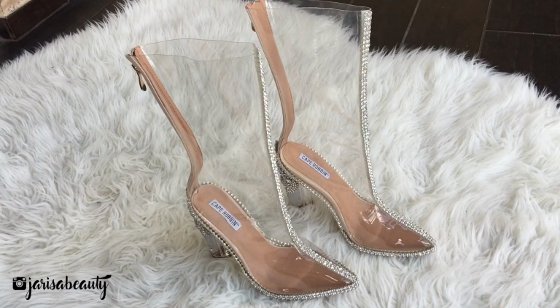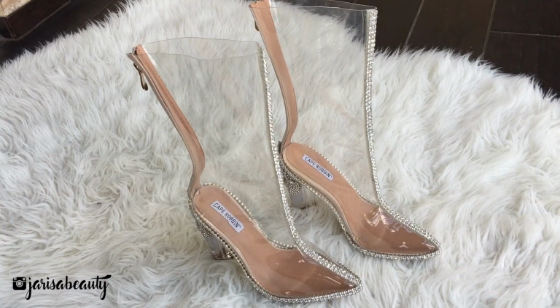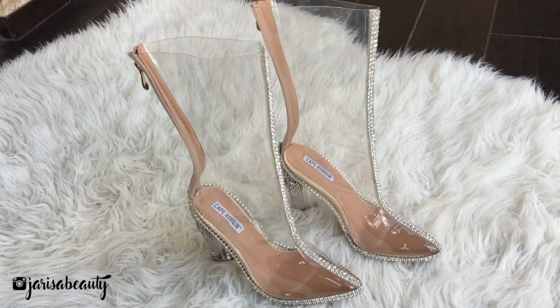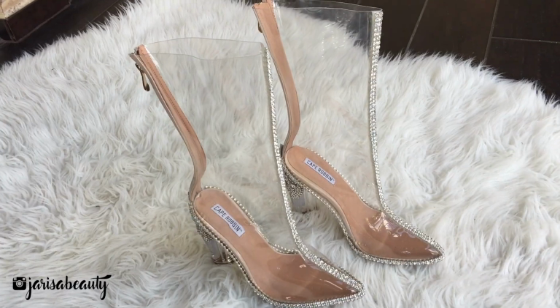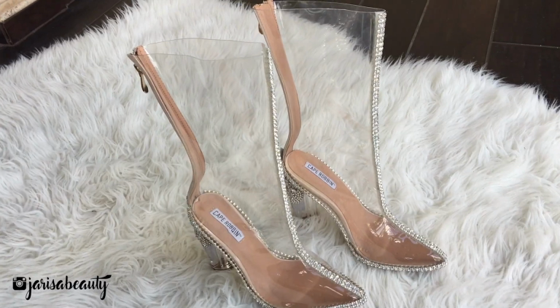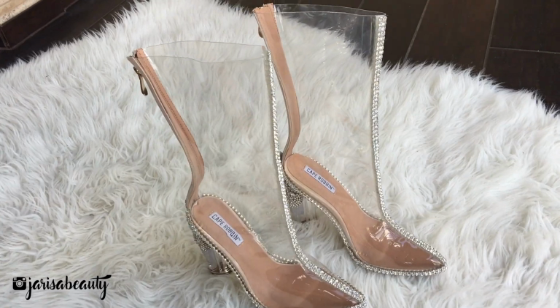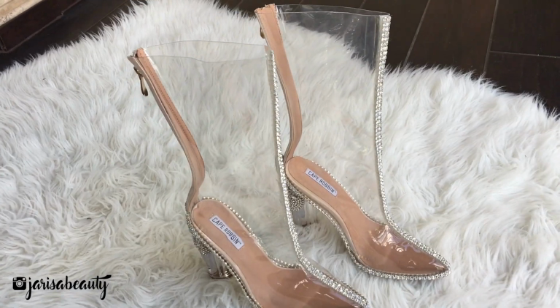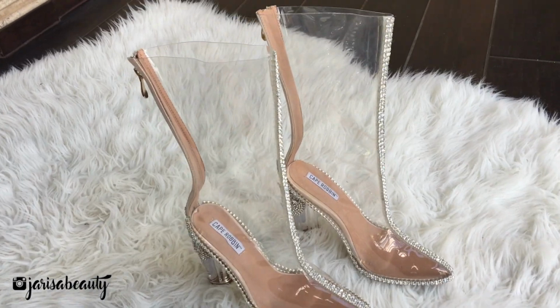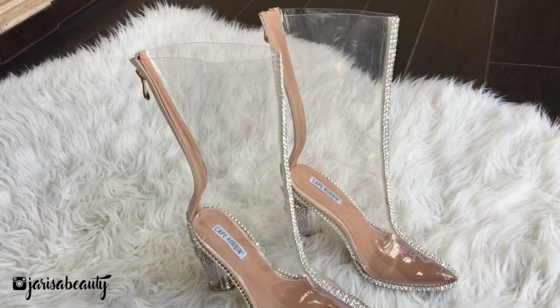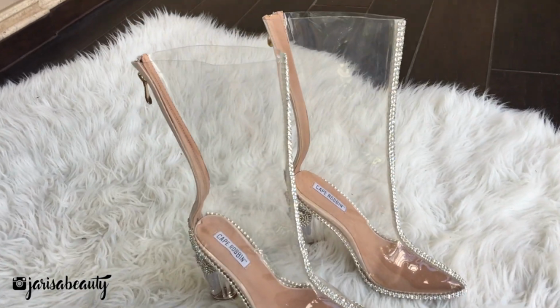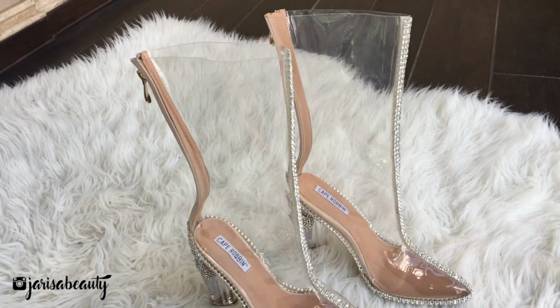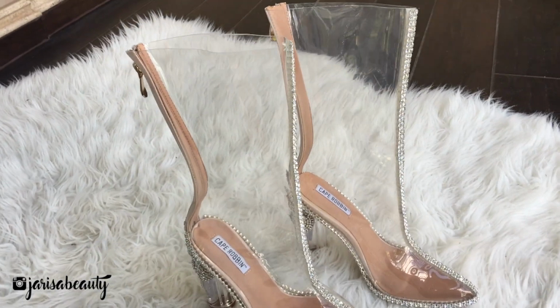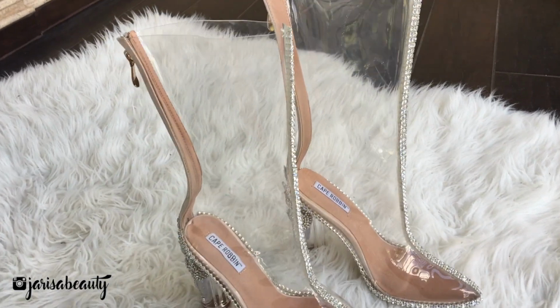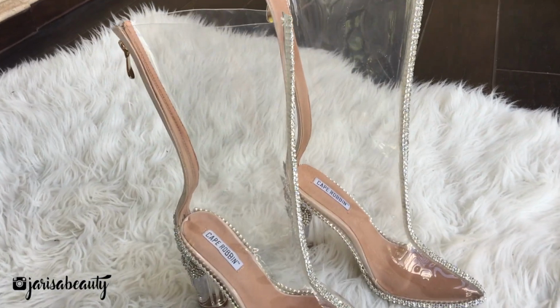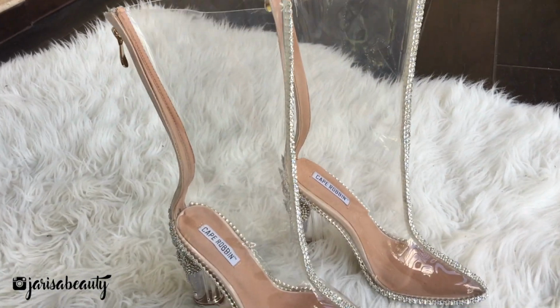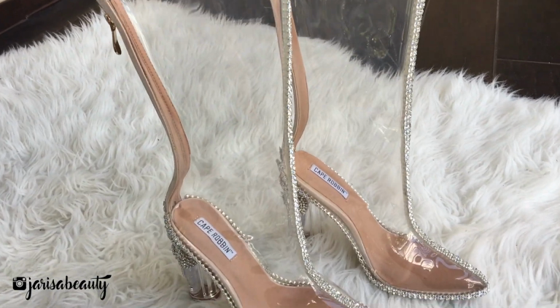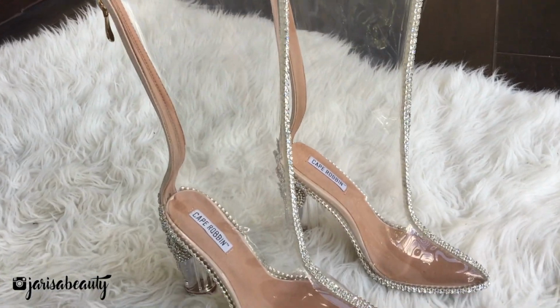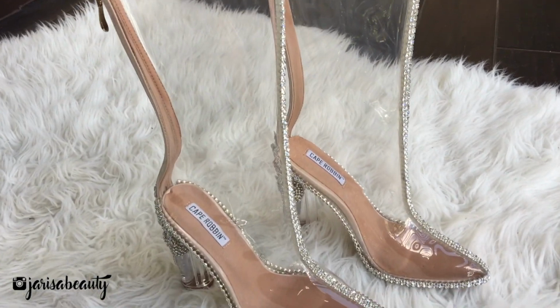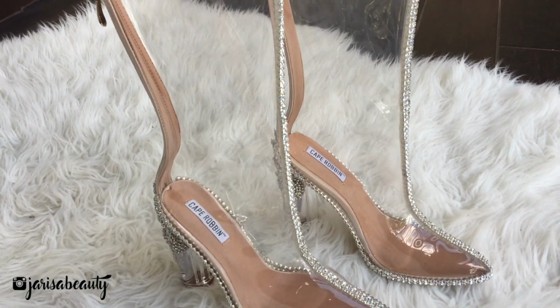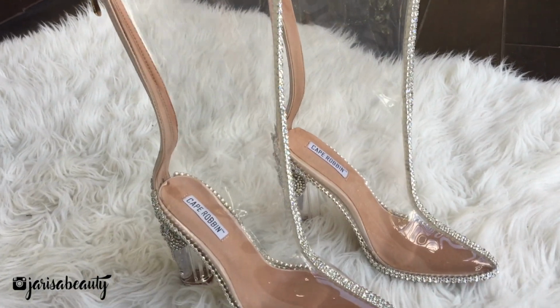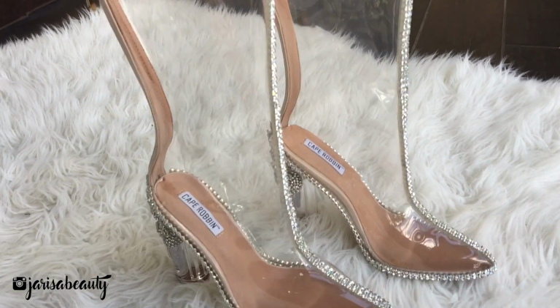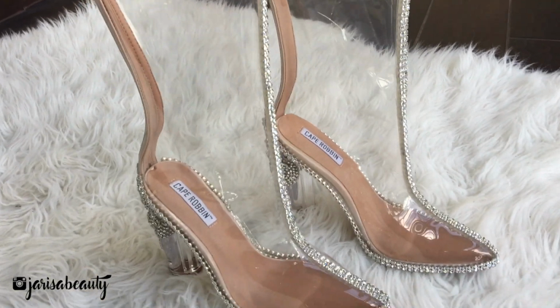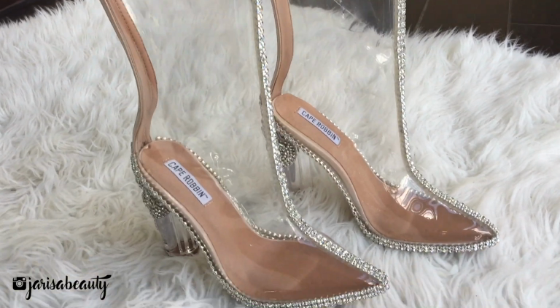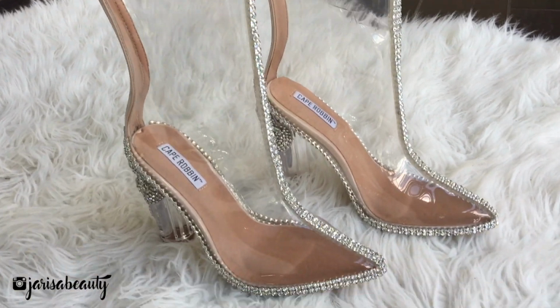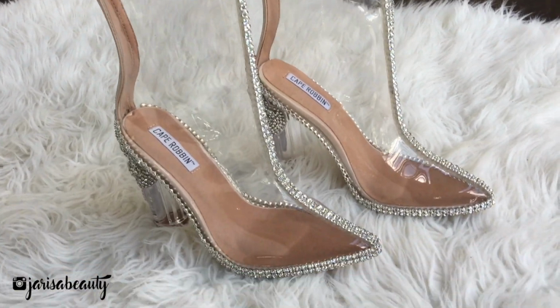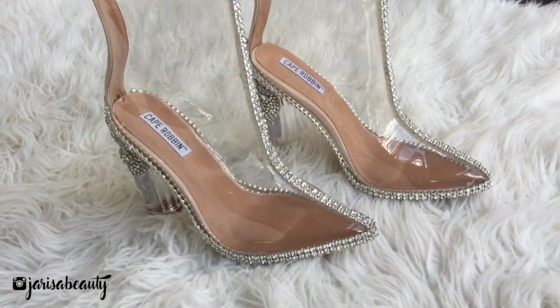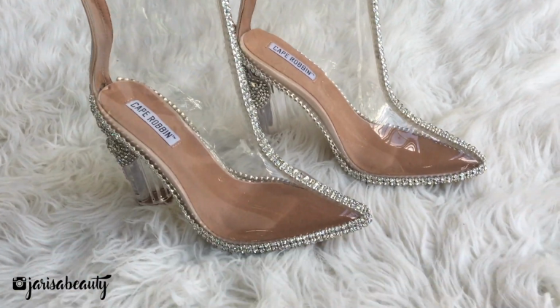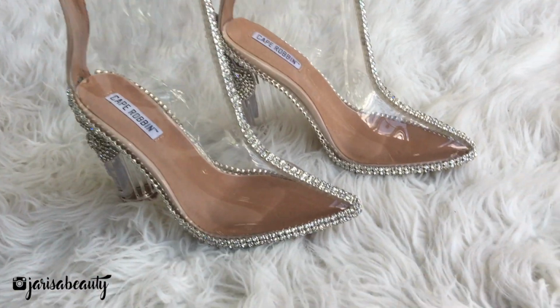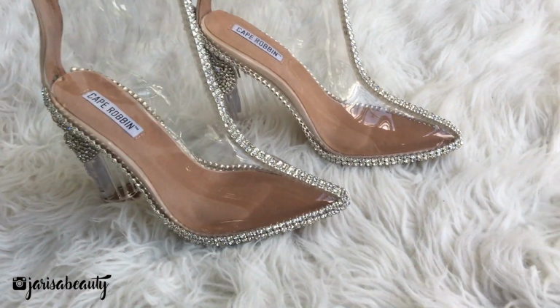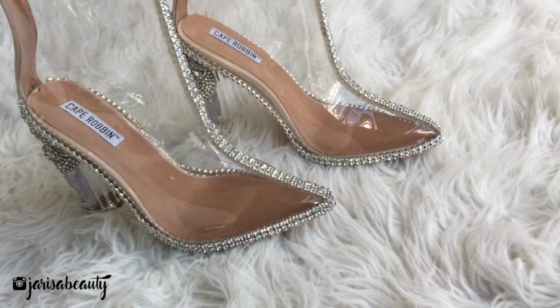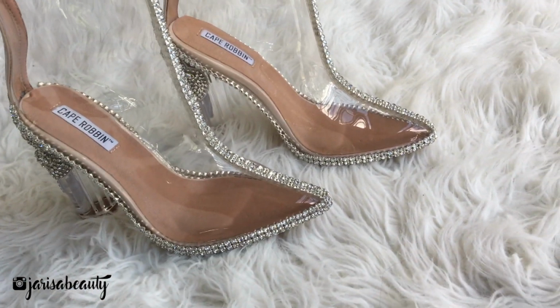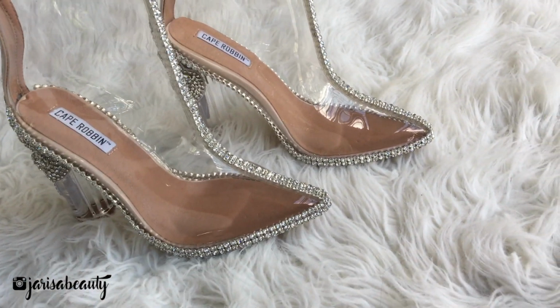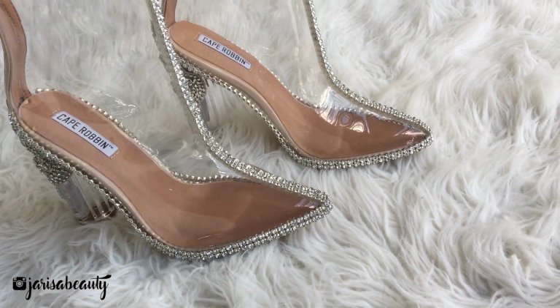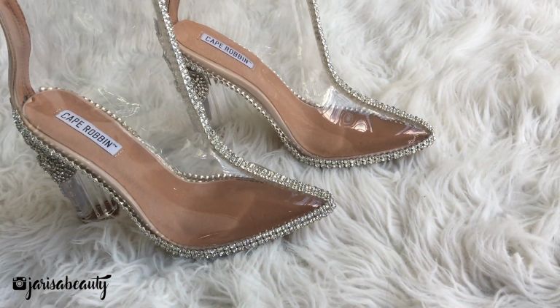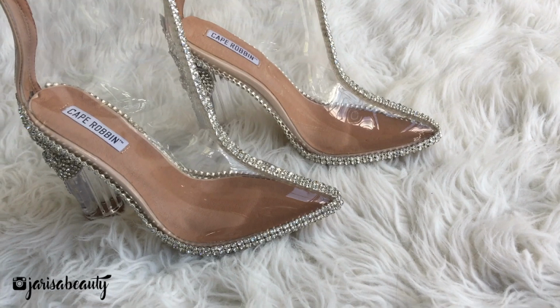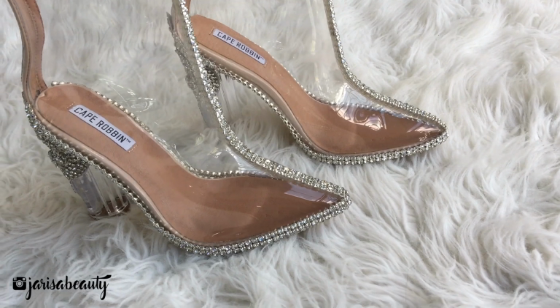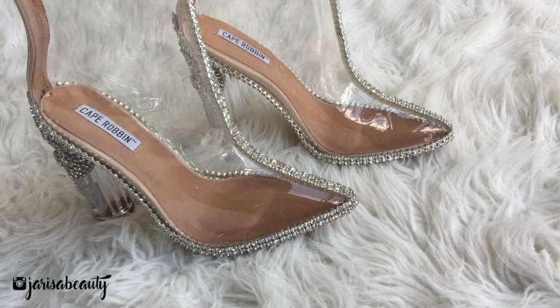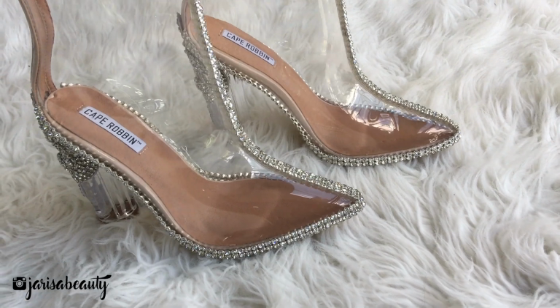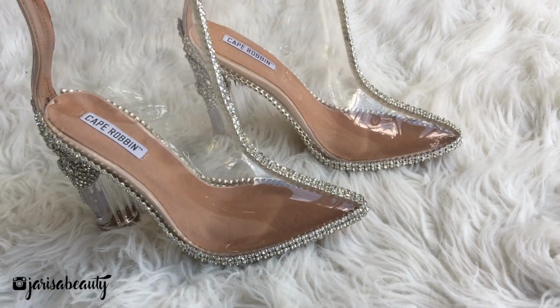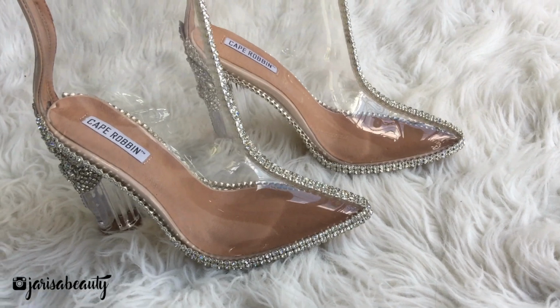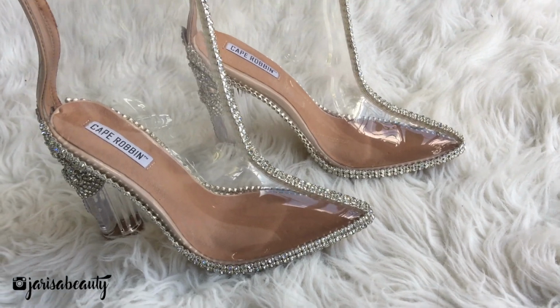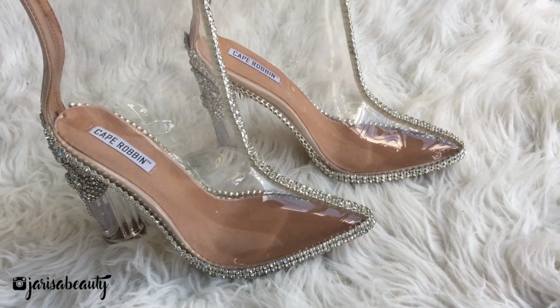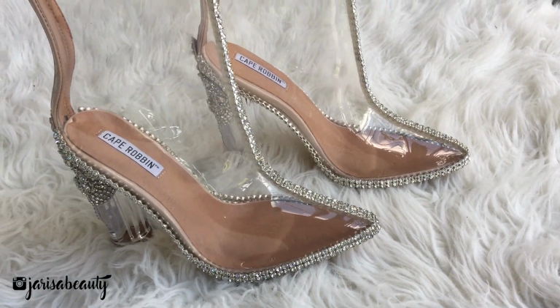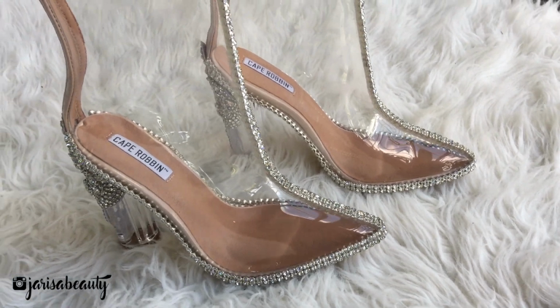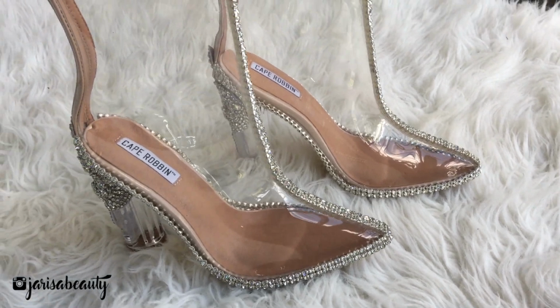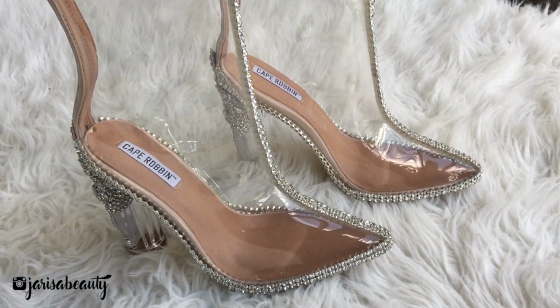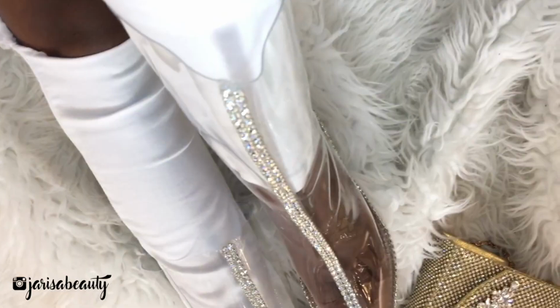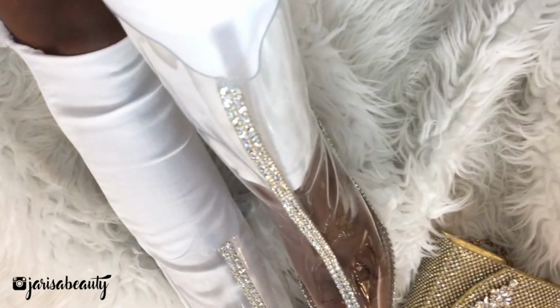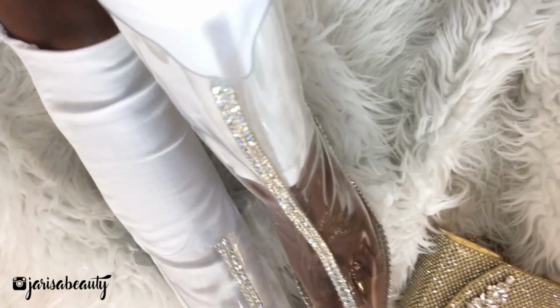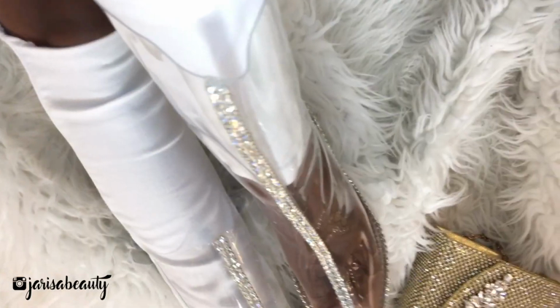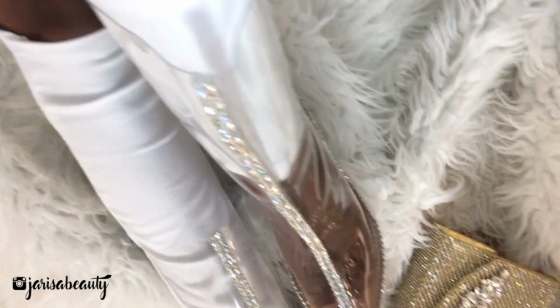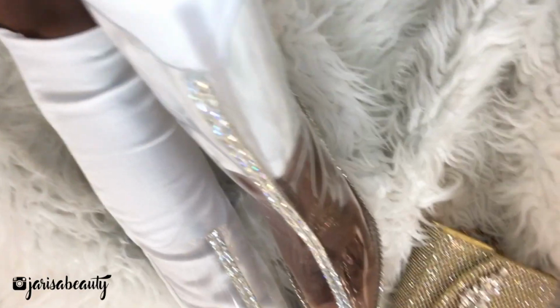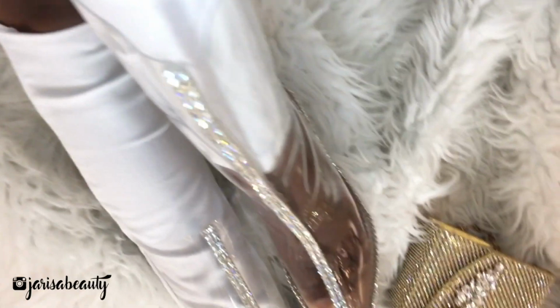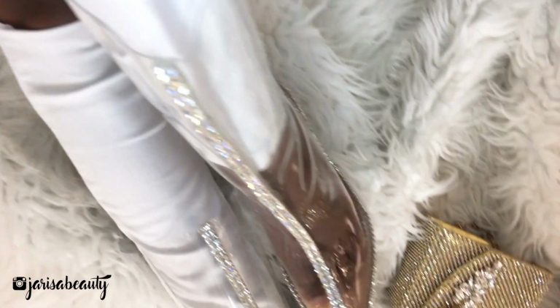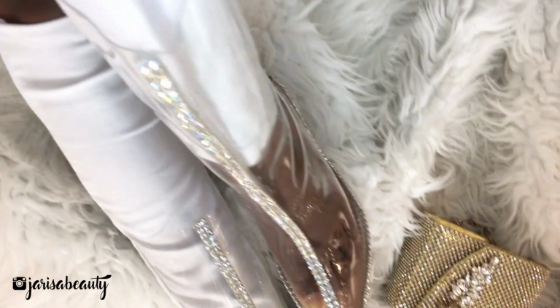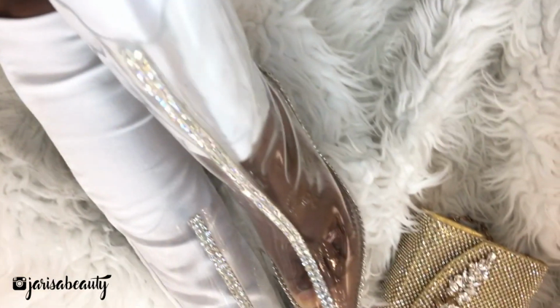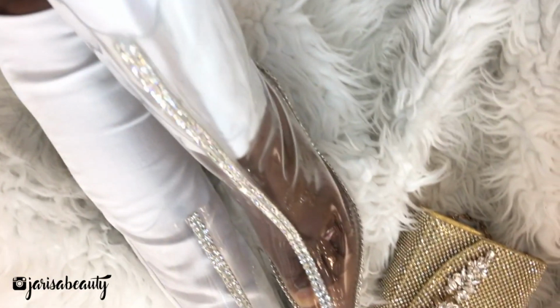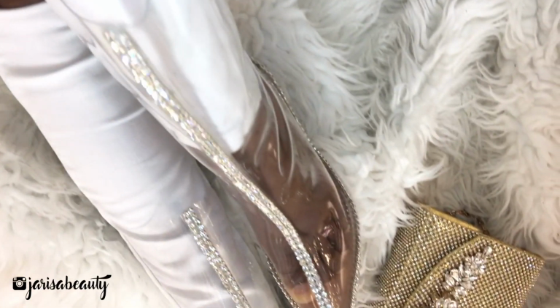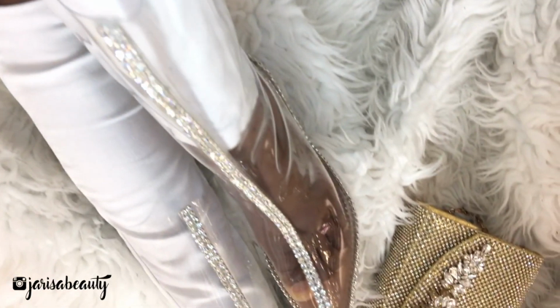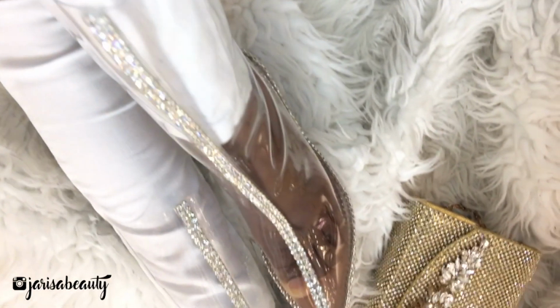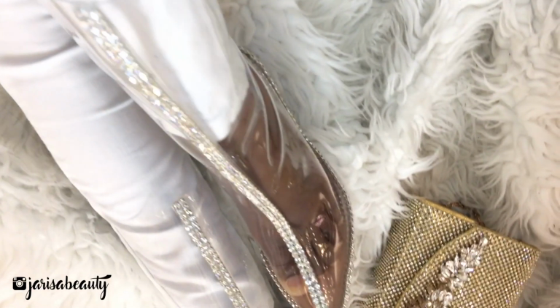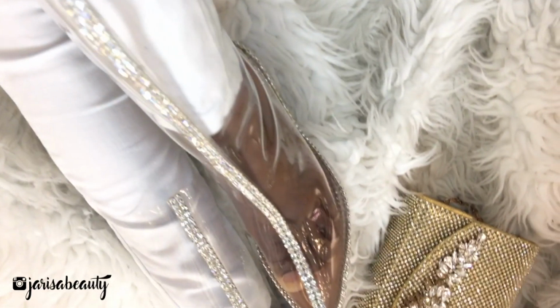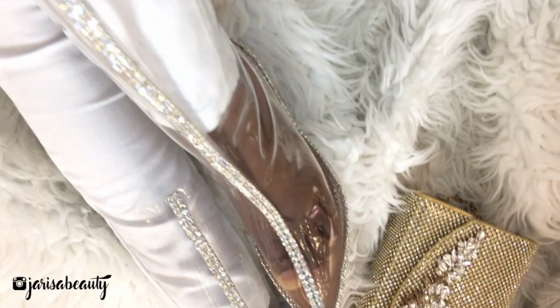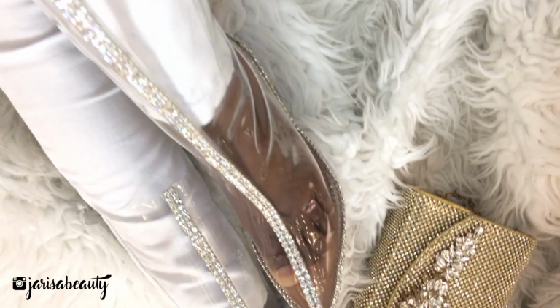You have to let the shoes dry for at least an hour and you are done. This is the final result.